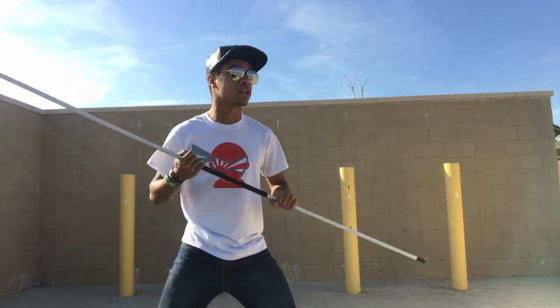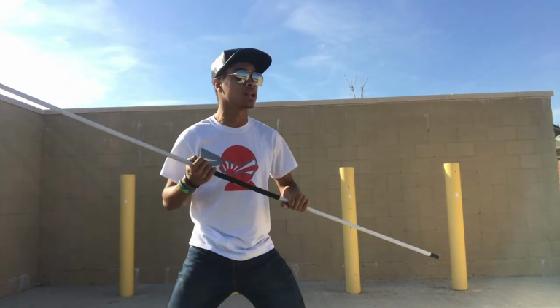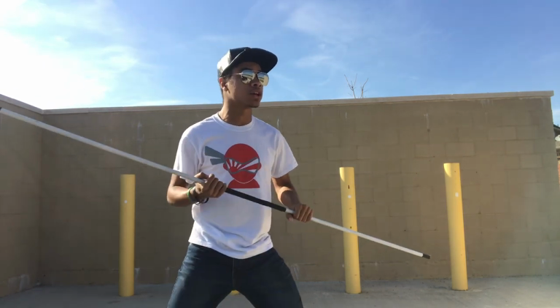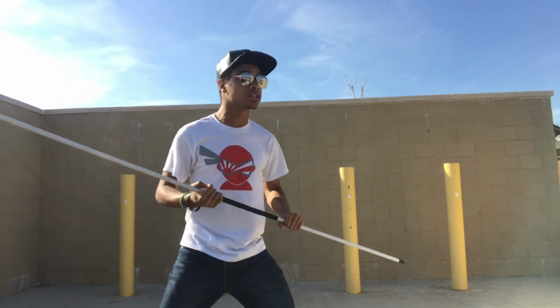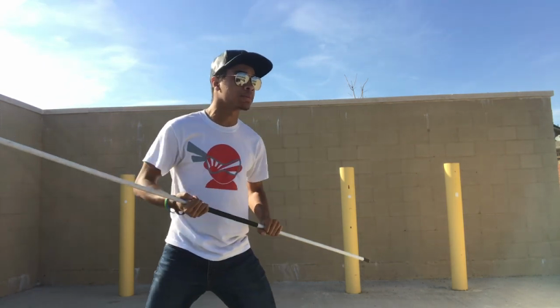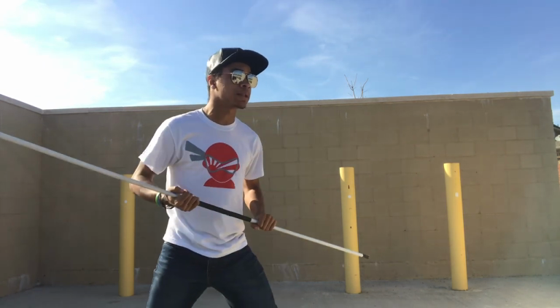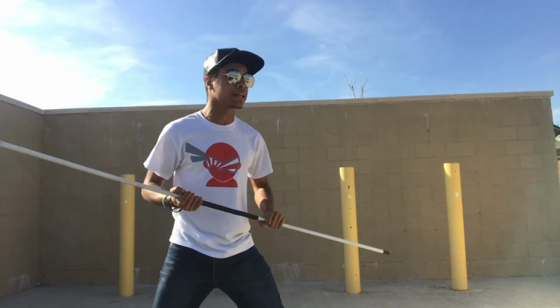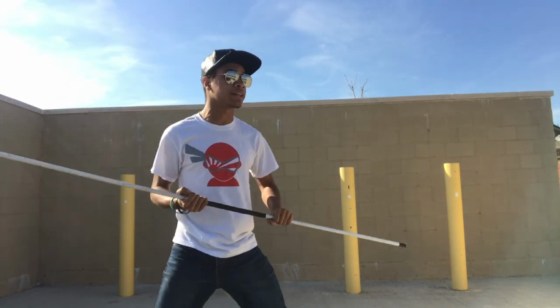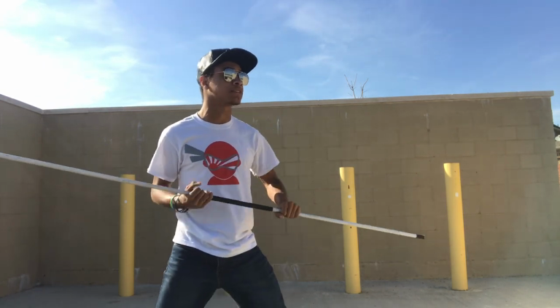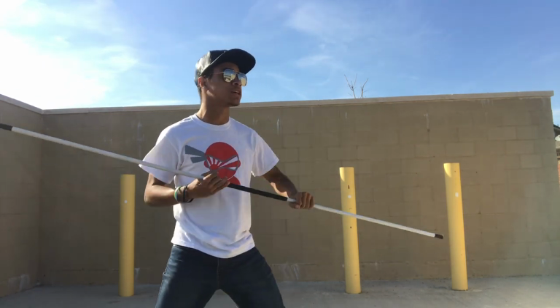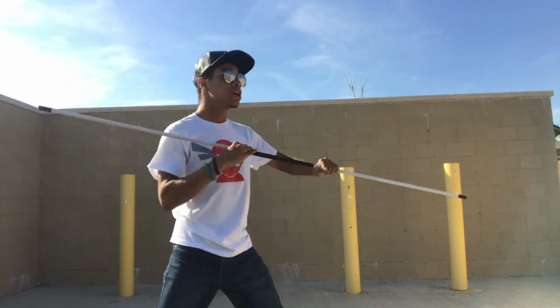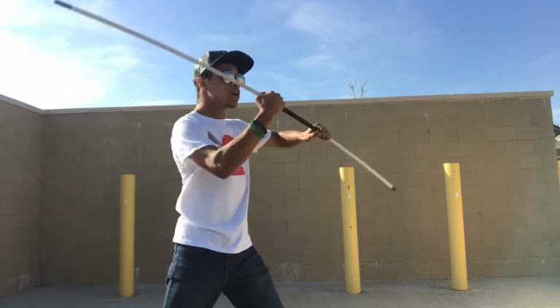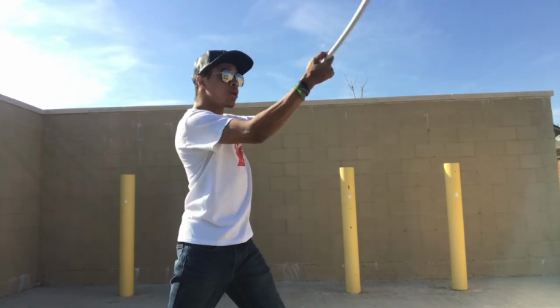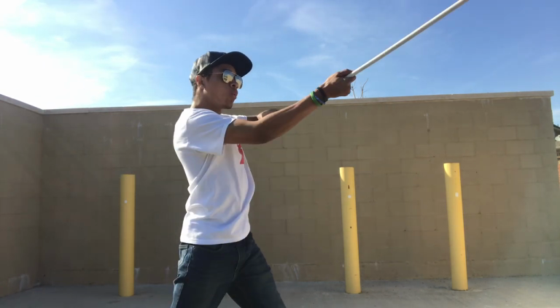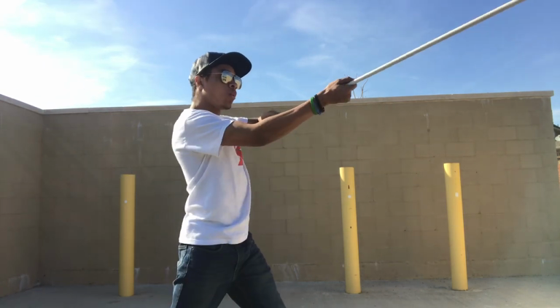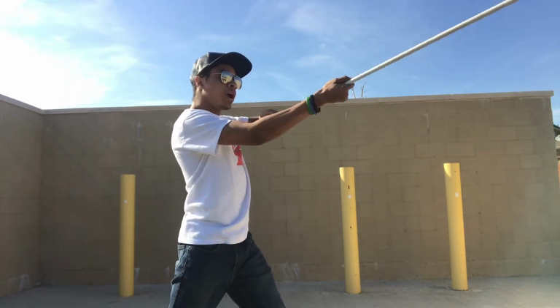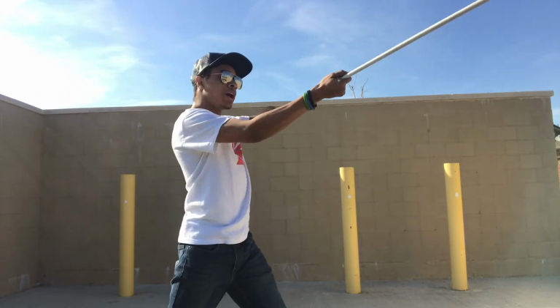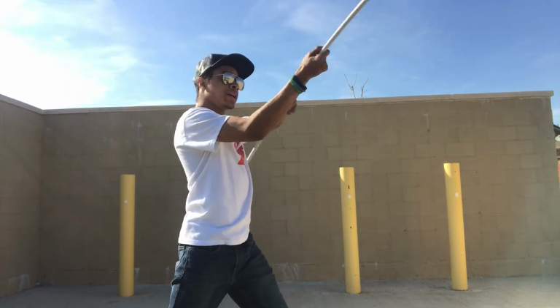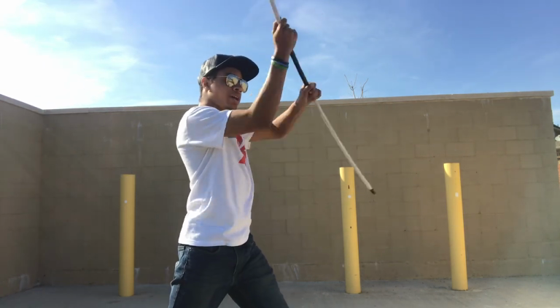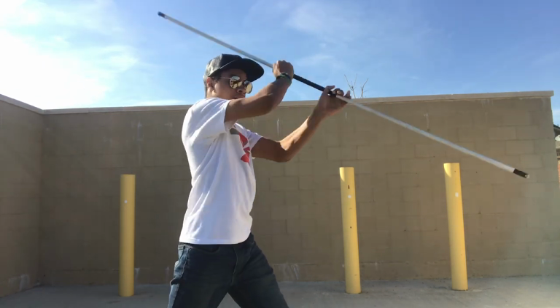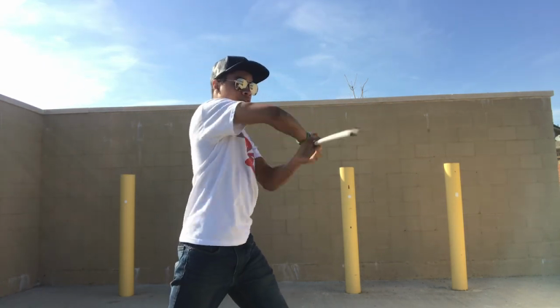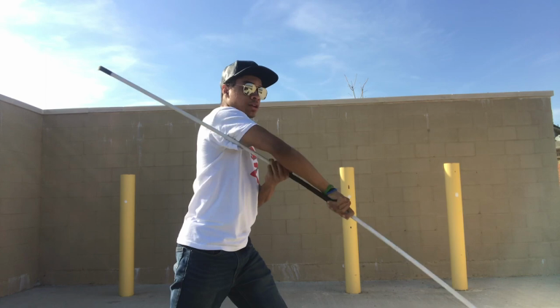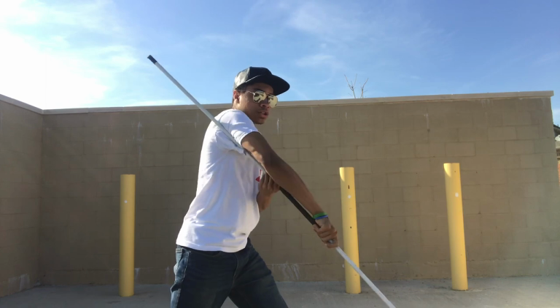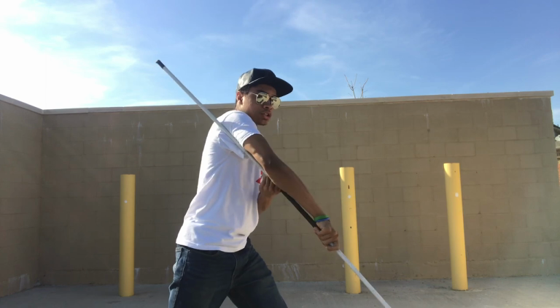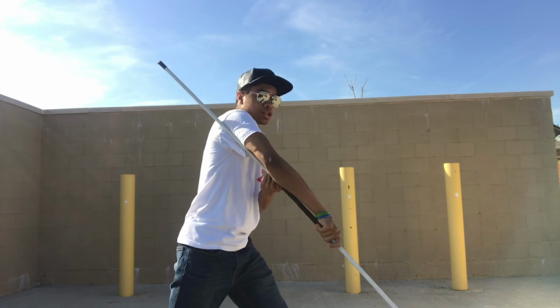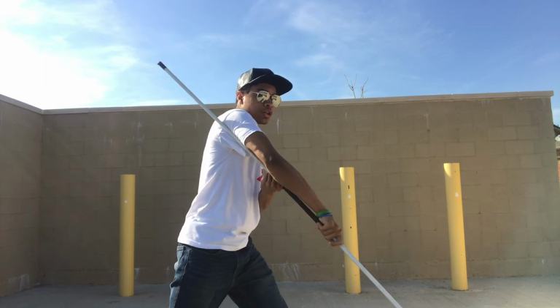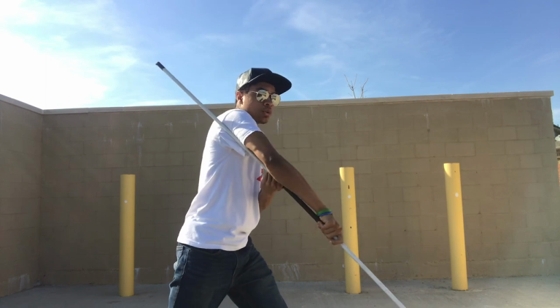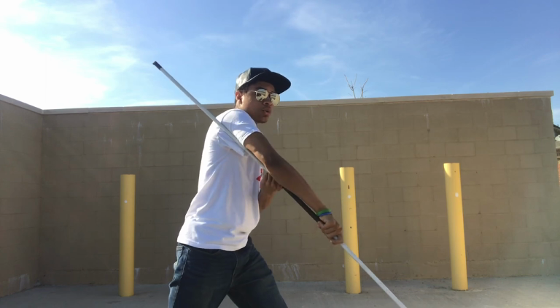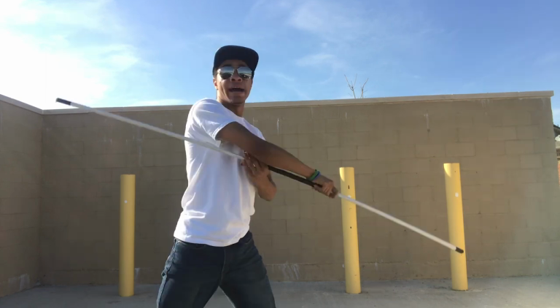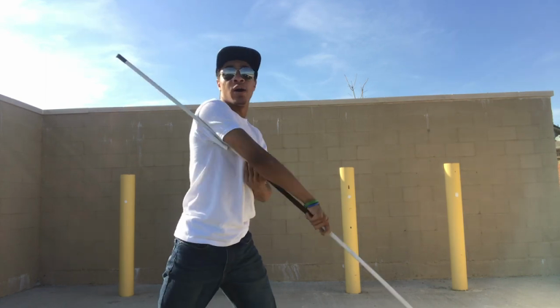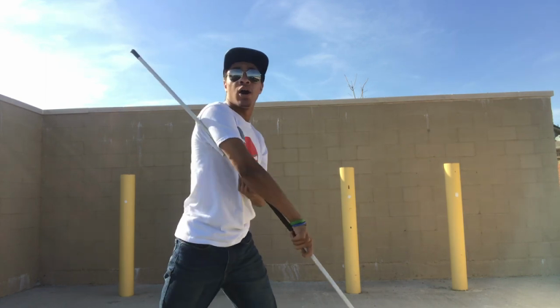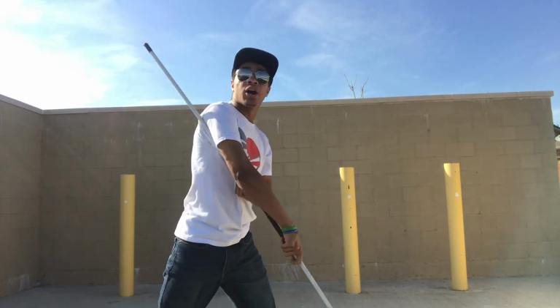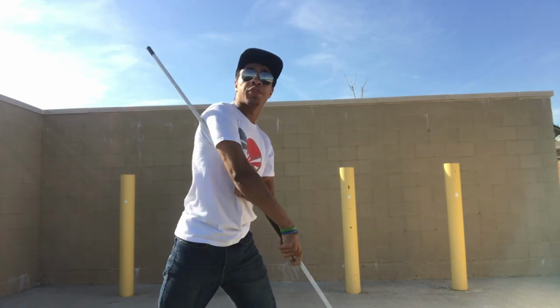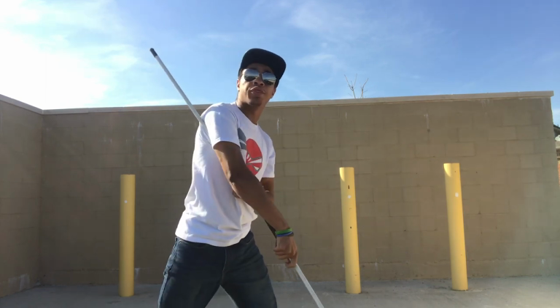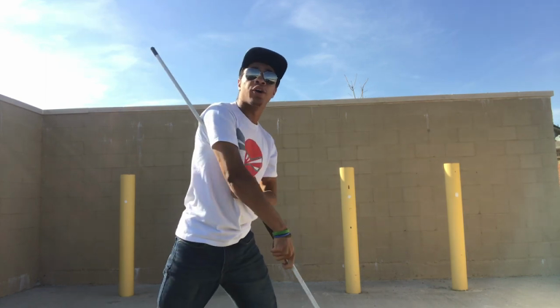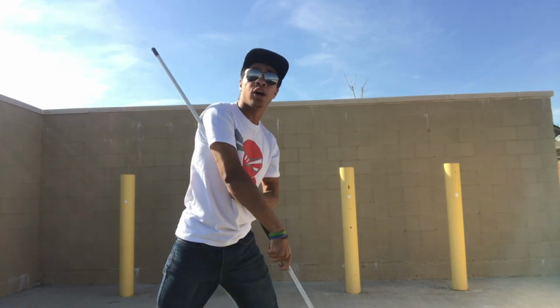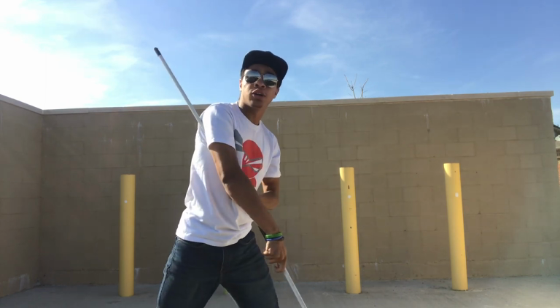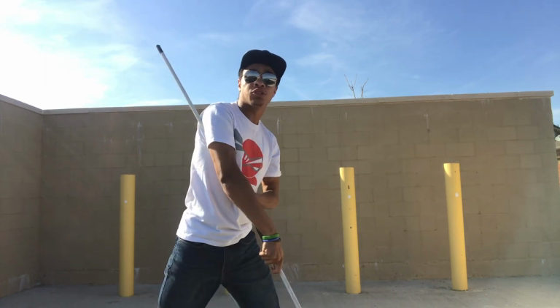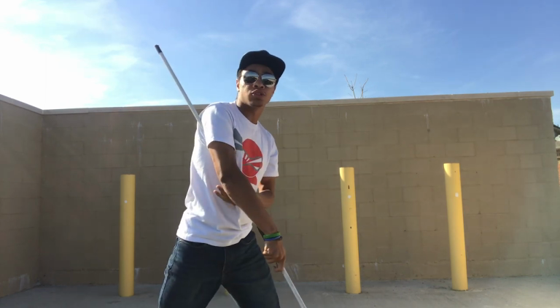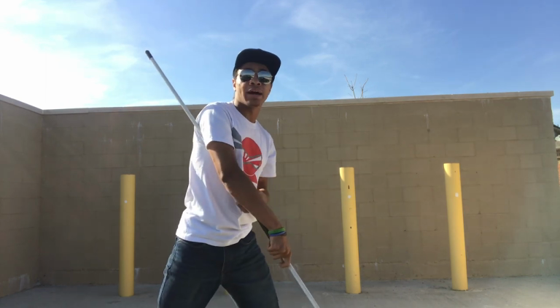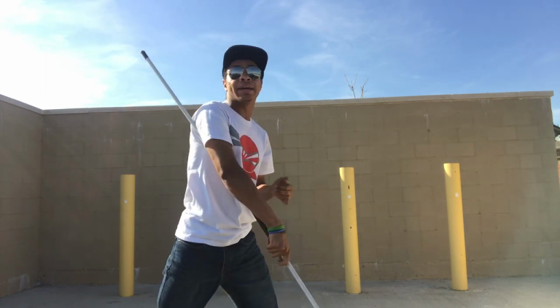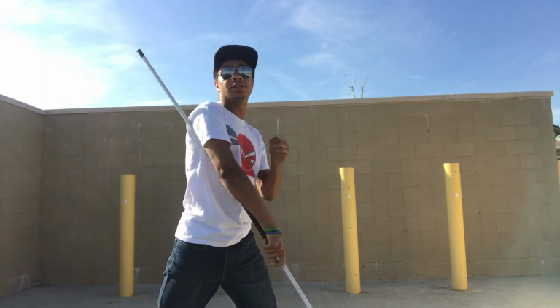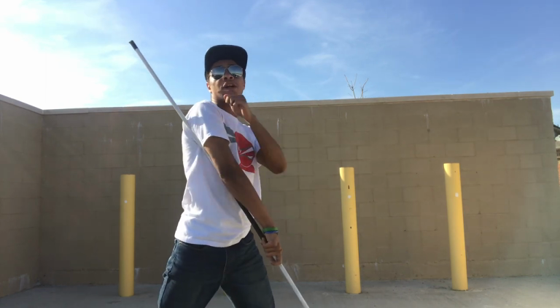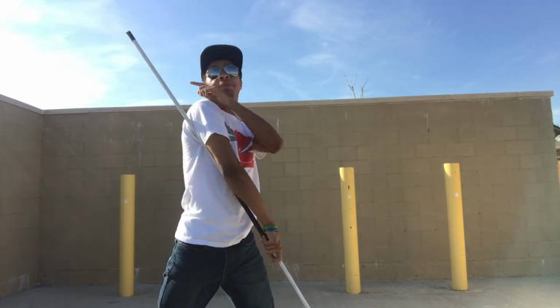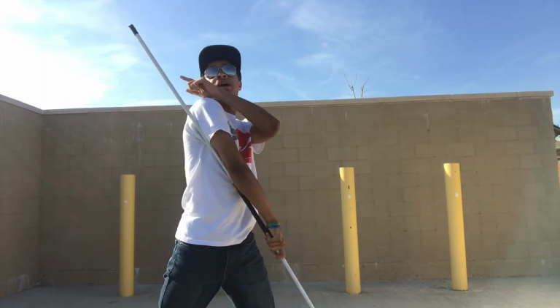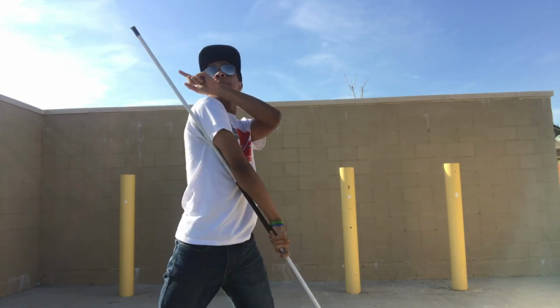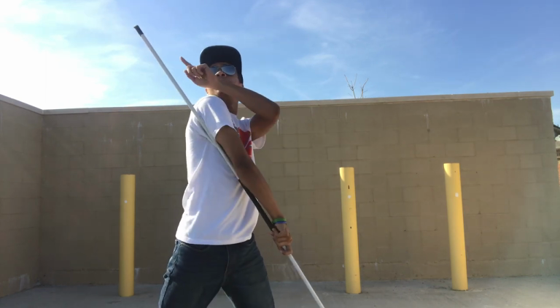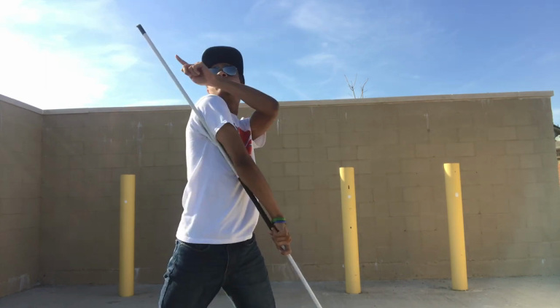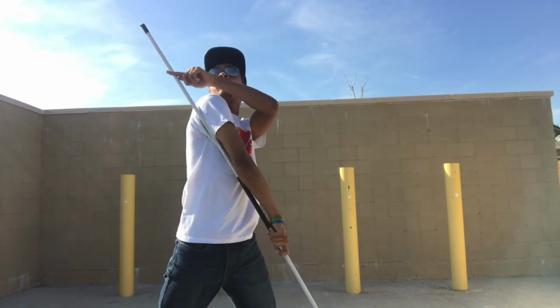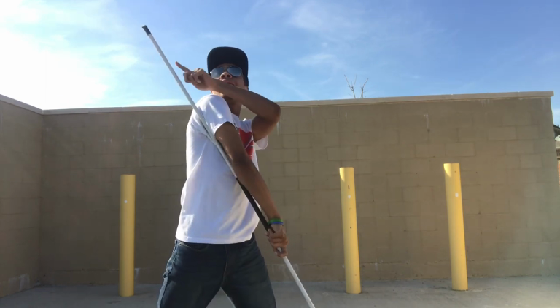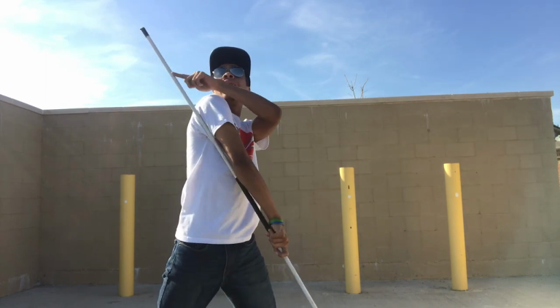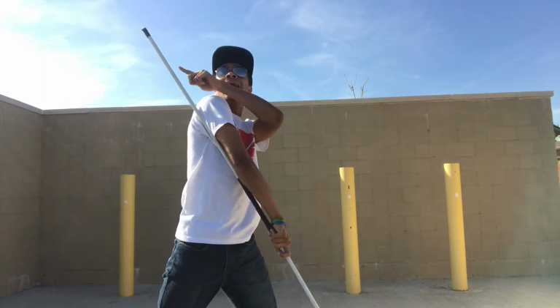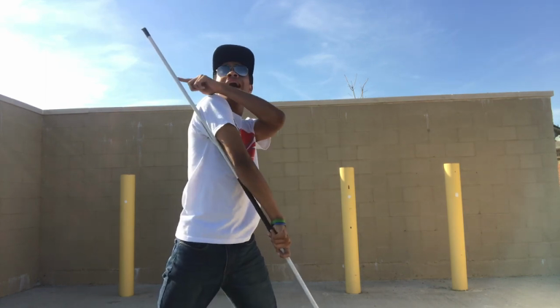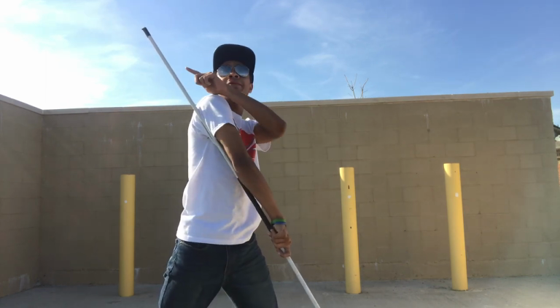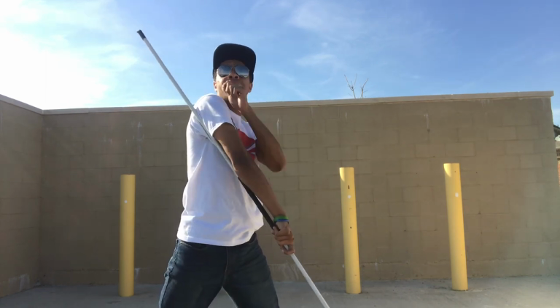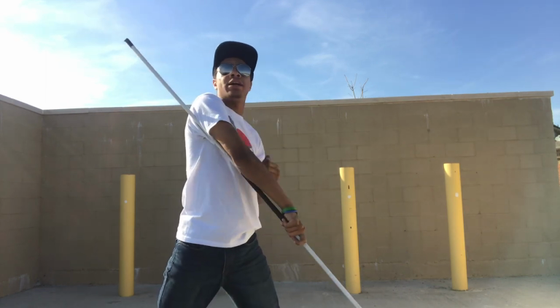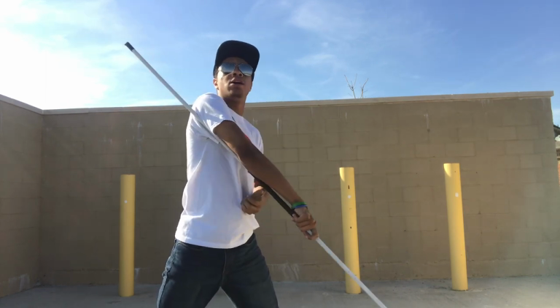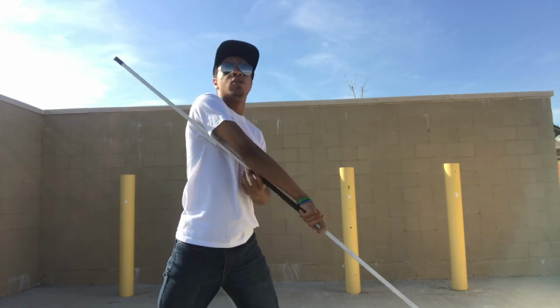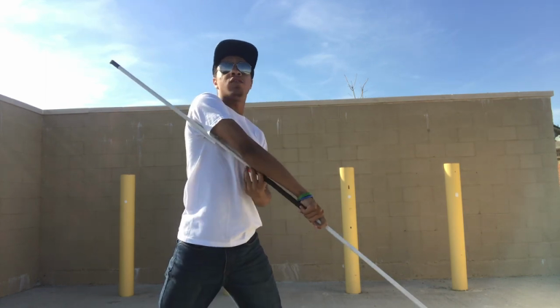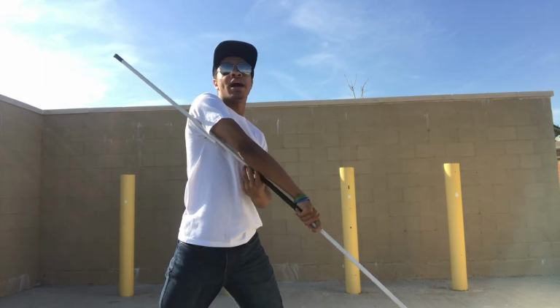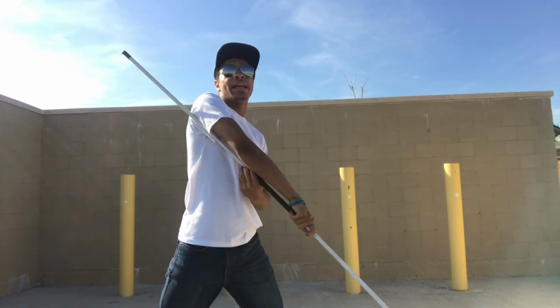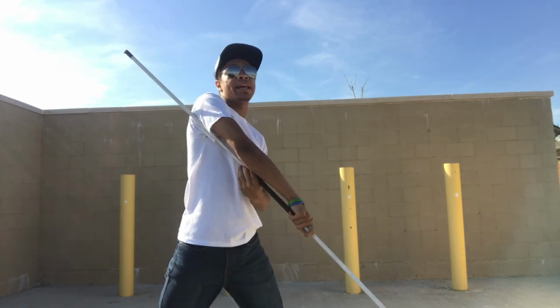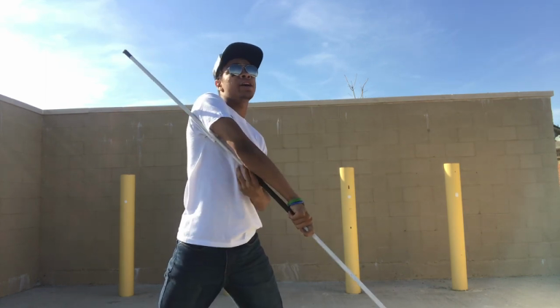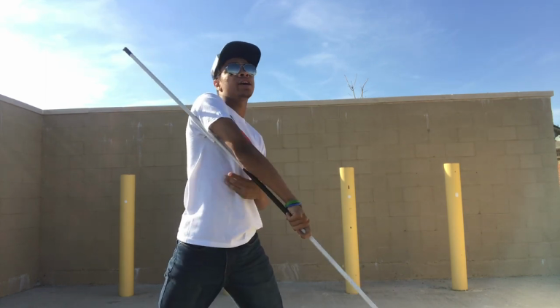So it's going to look something like this: one, two. Now our third strike is going to be coming from behind me right here.